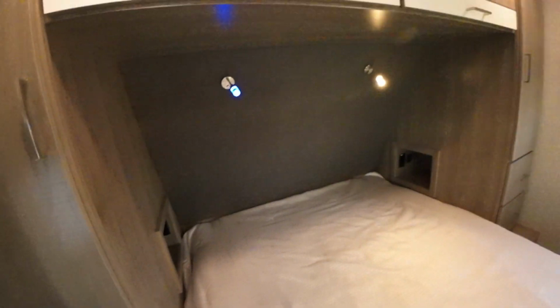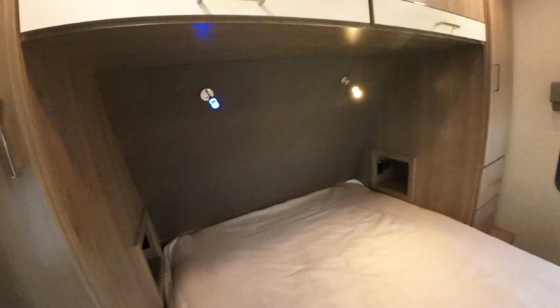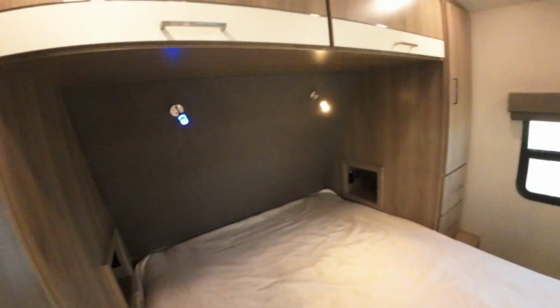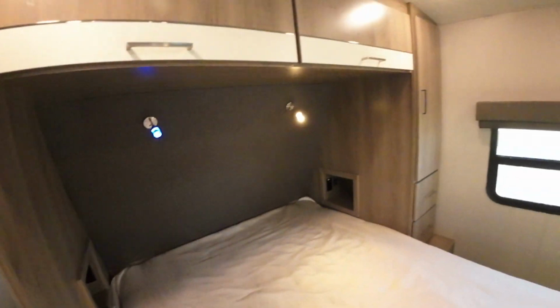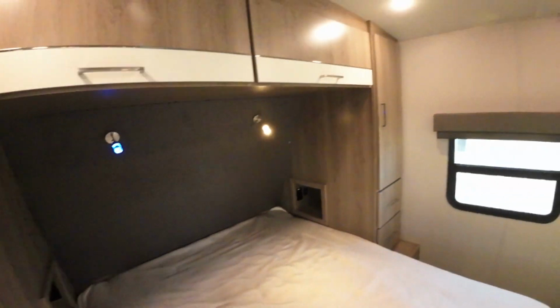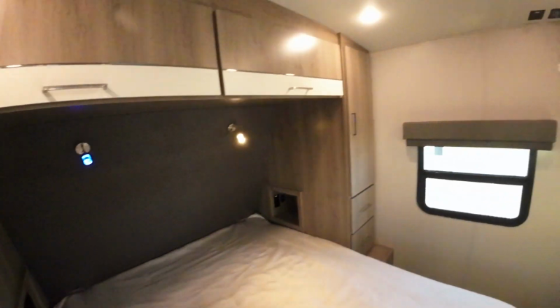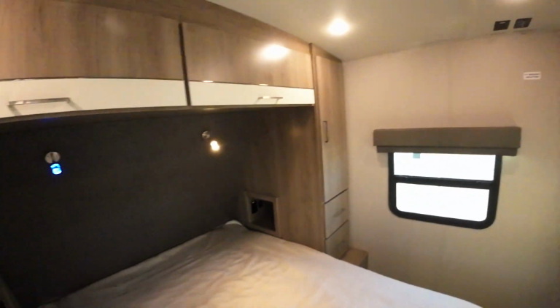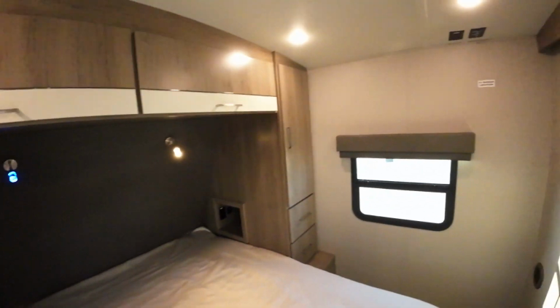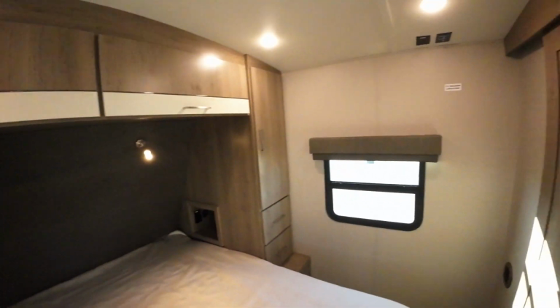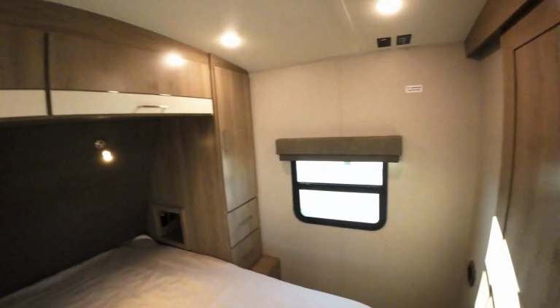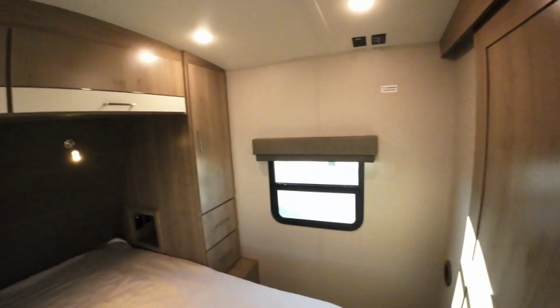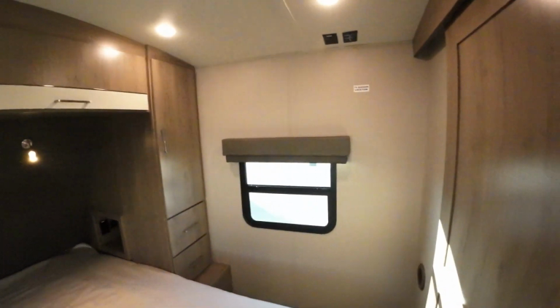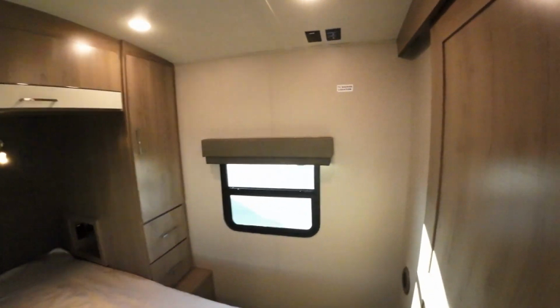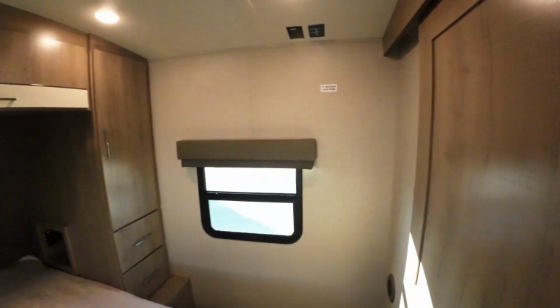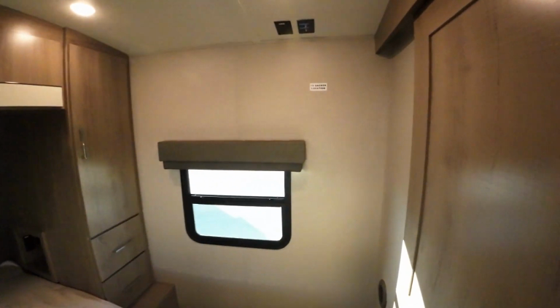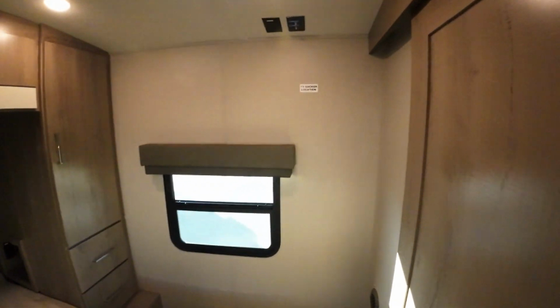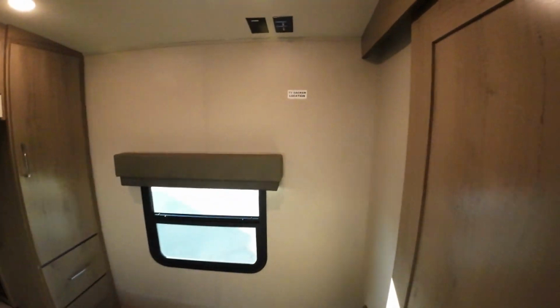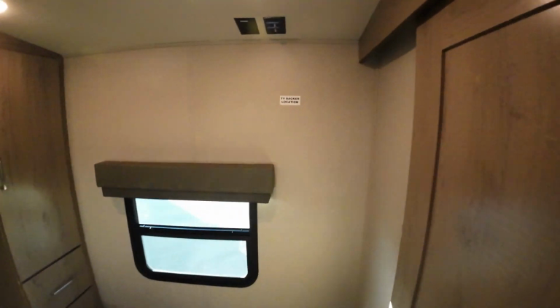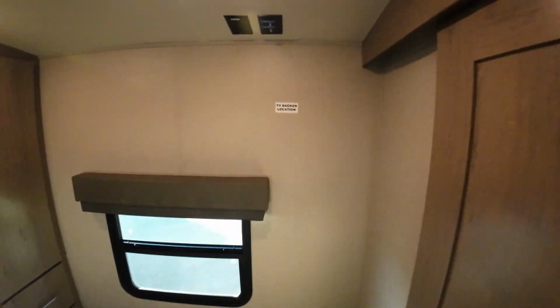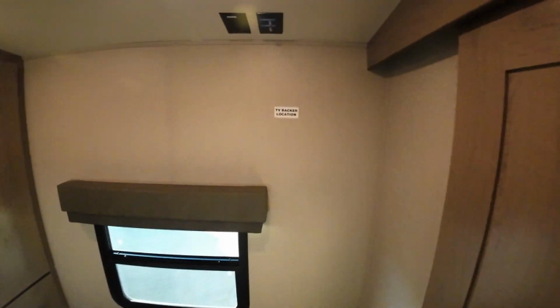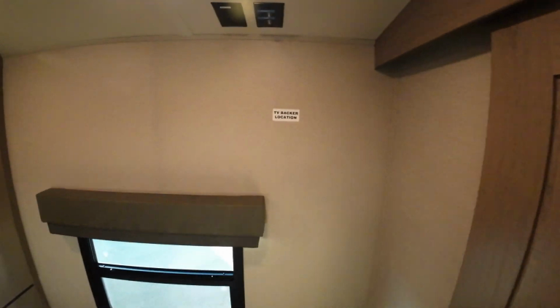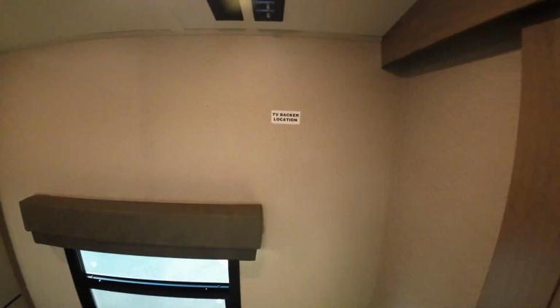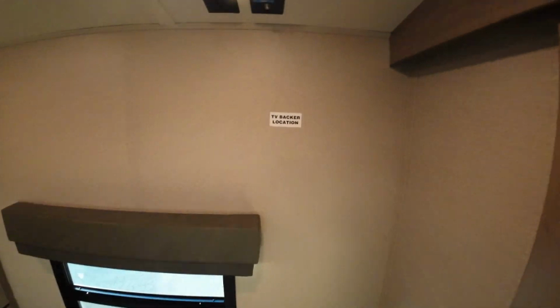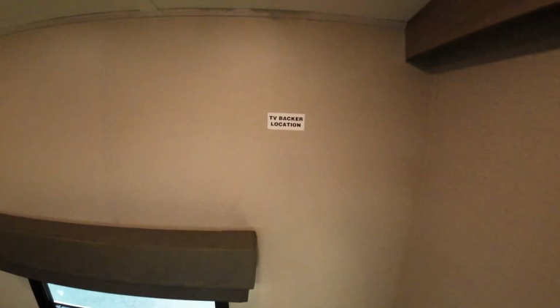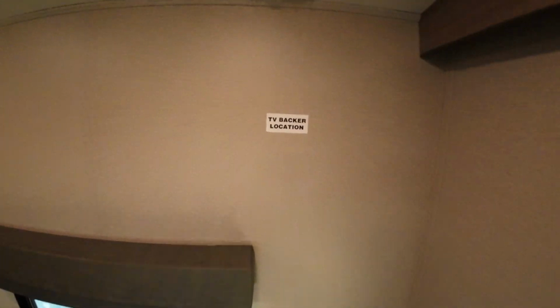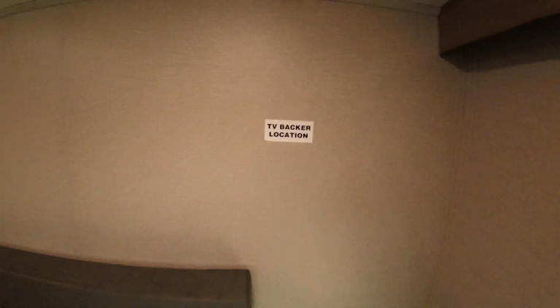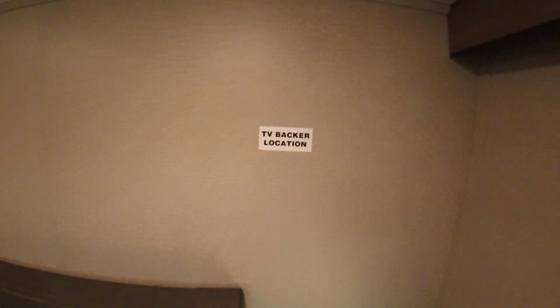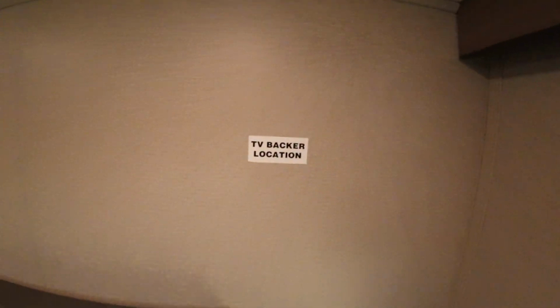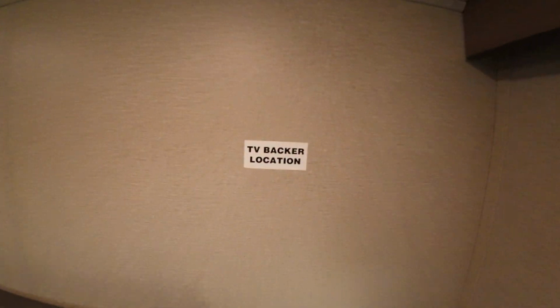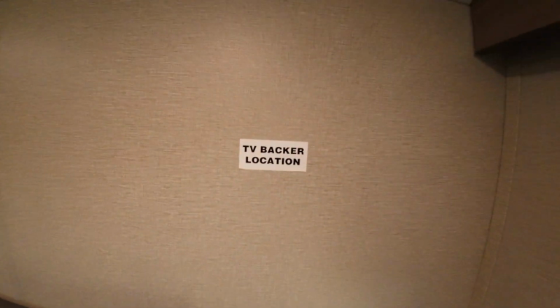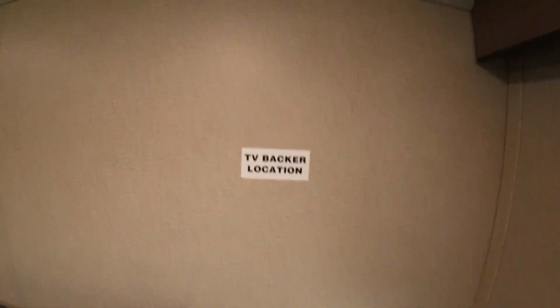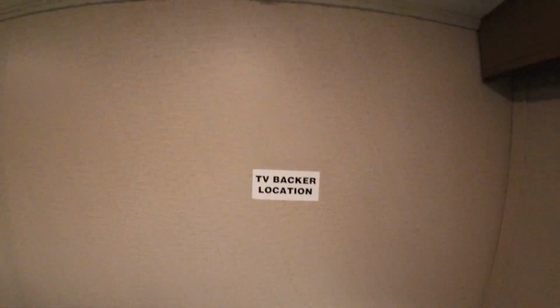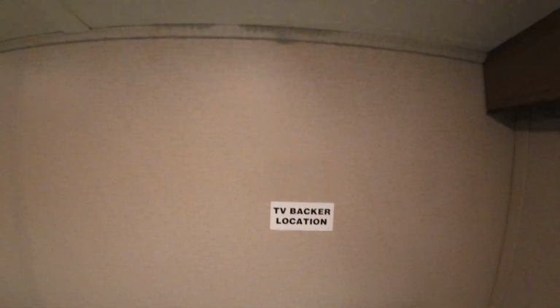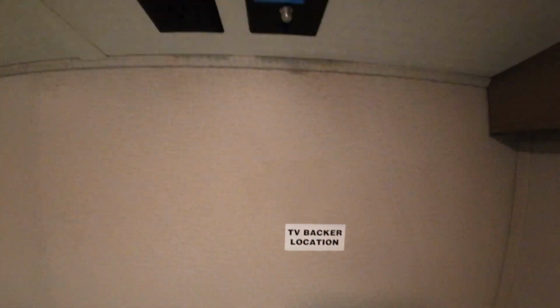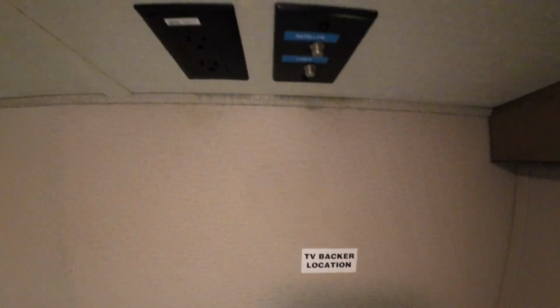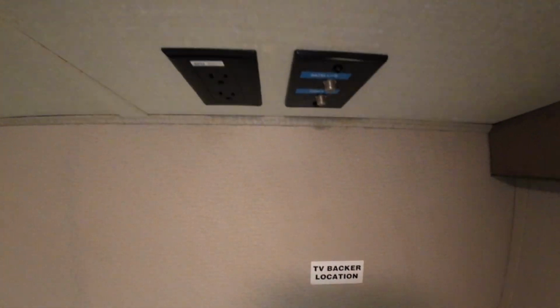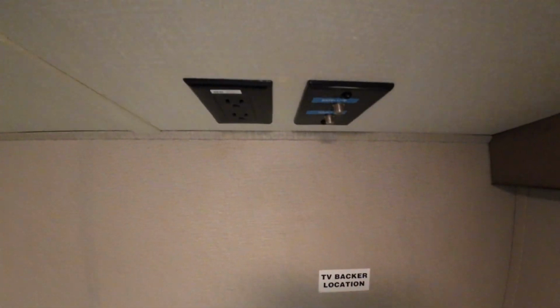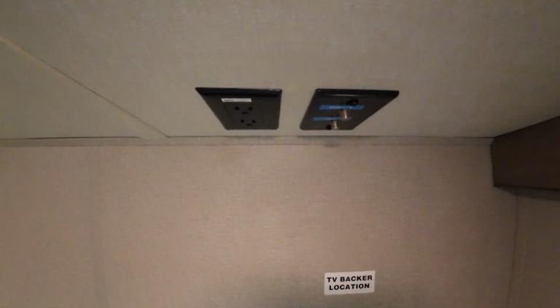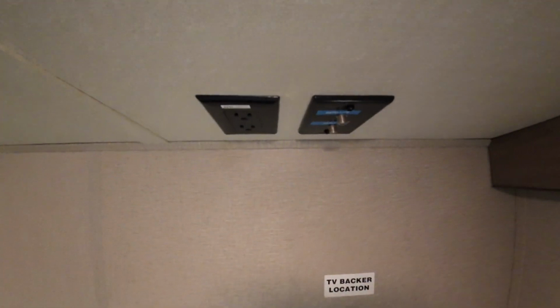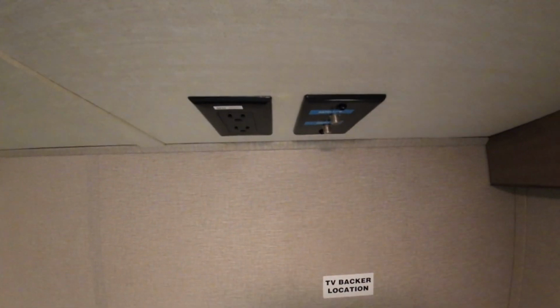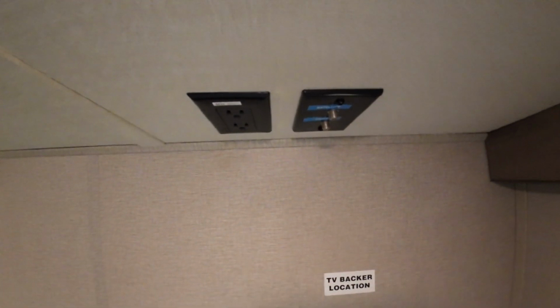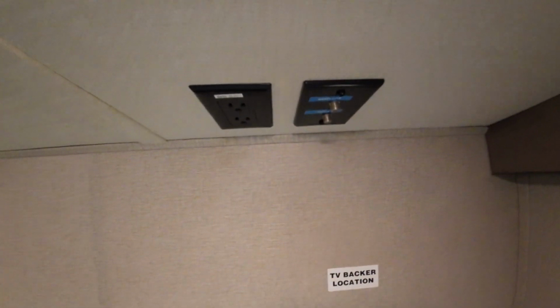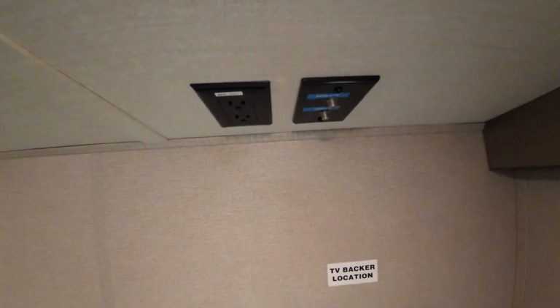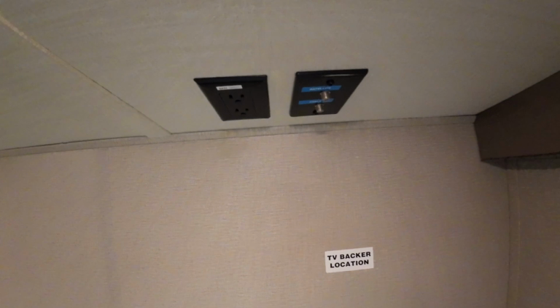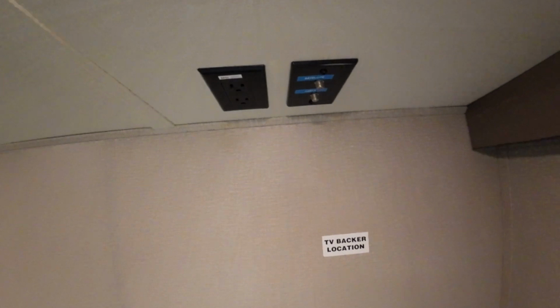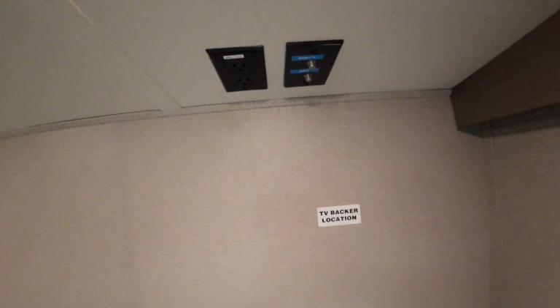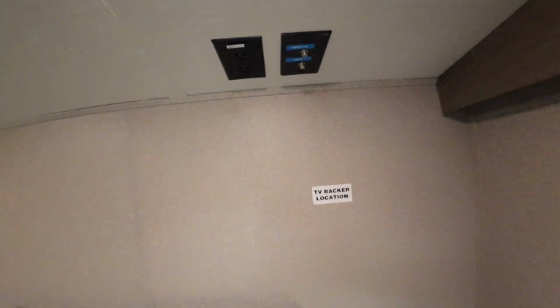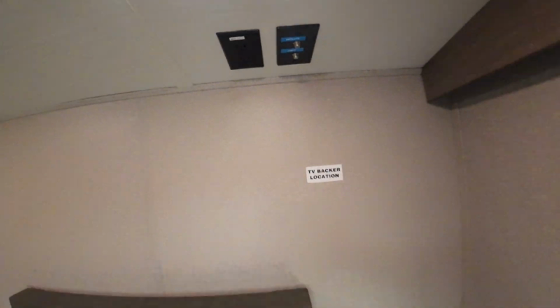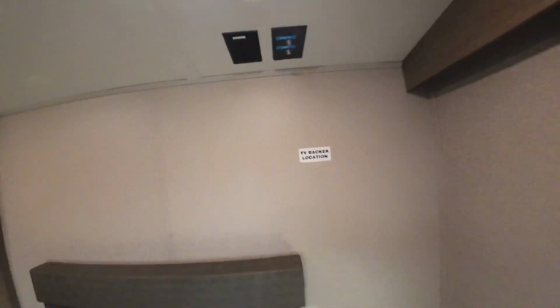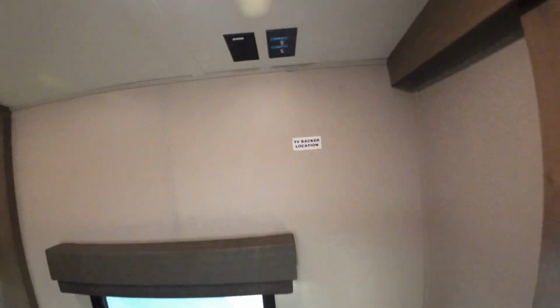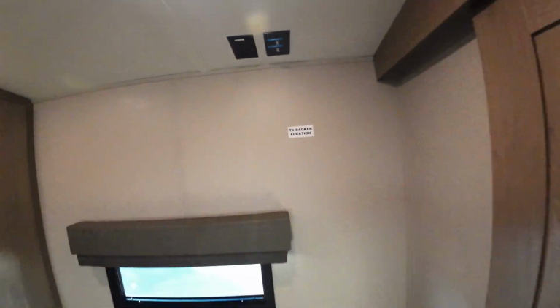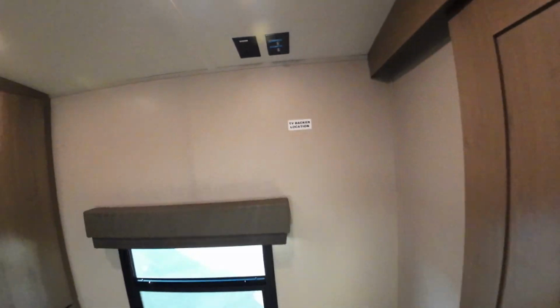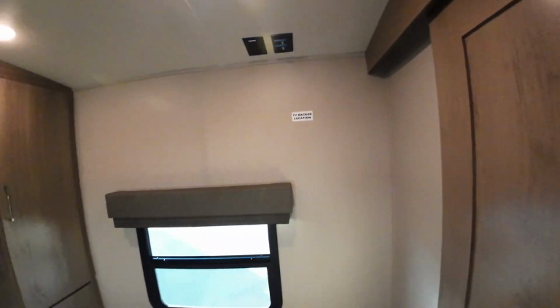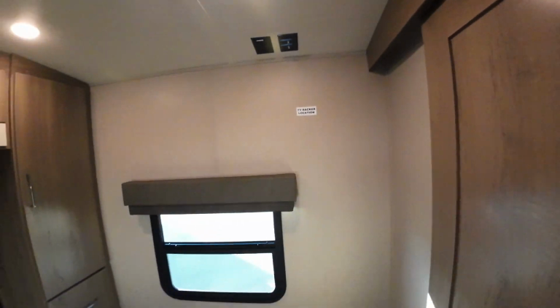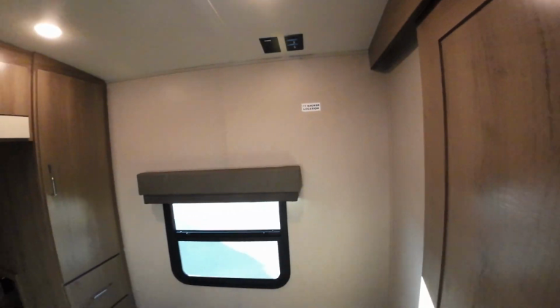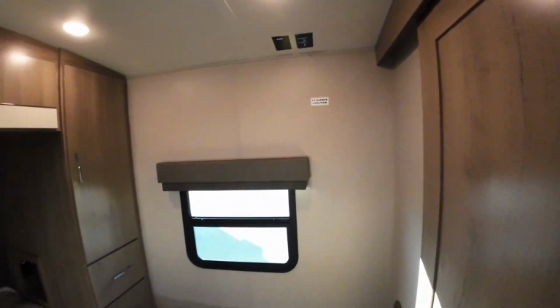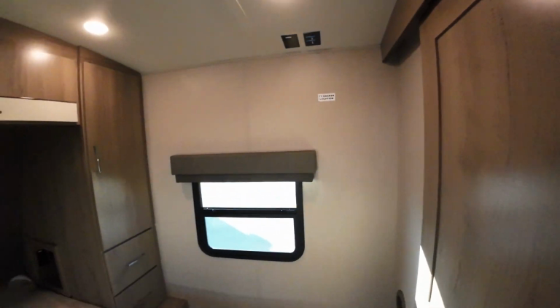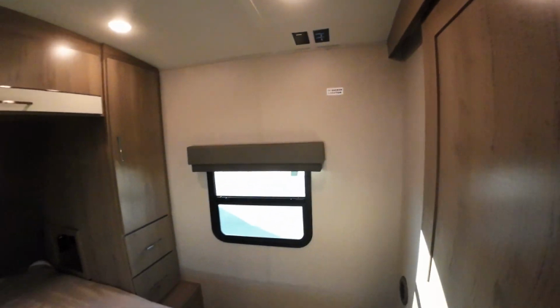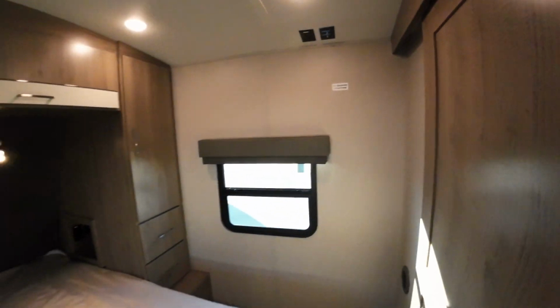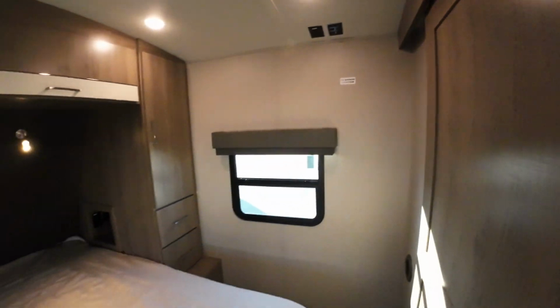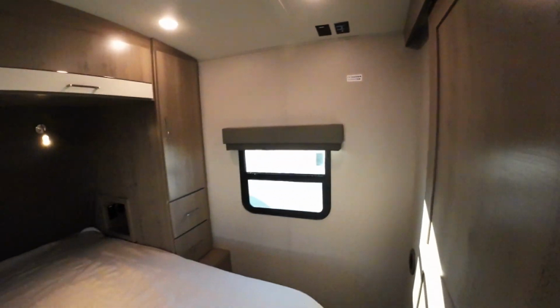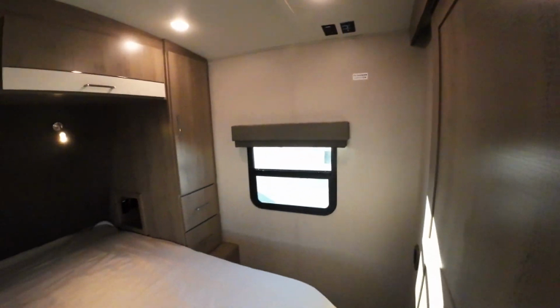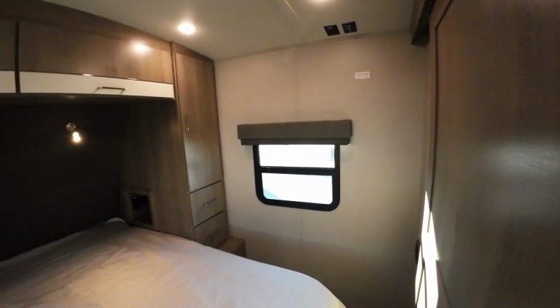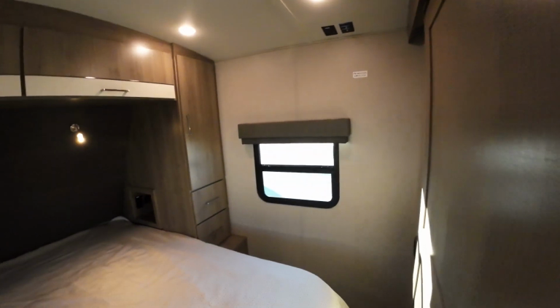If you wanted a TV in here, that's easy to do. It's already blocked for it, already wired for it. If you want a television in the bedroom, you can.